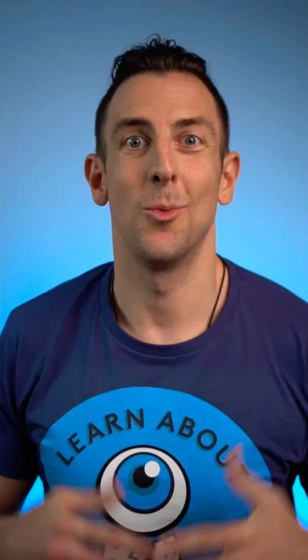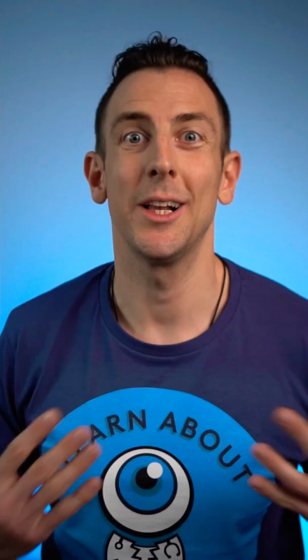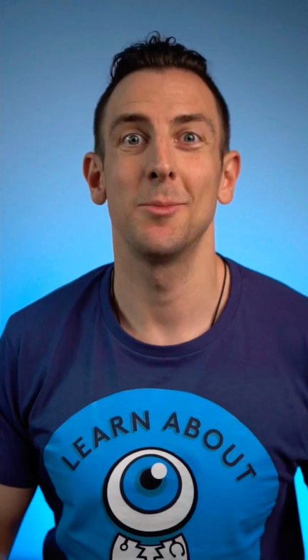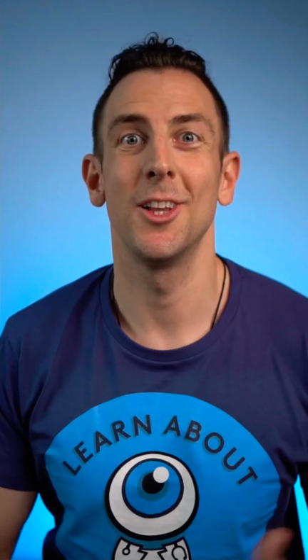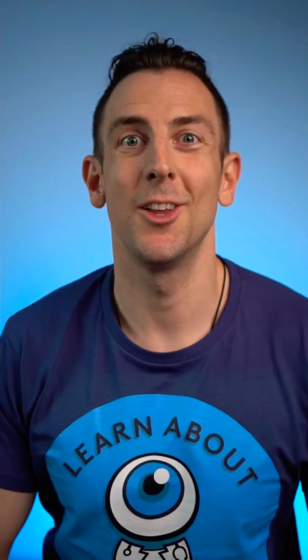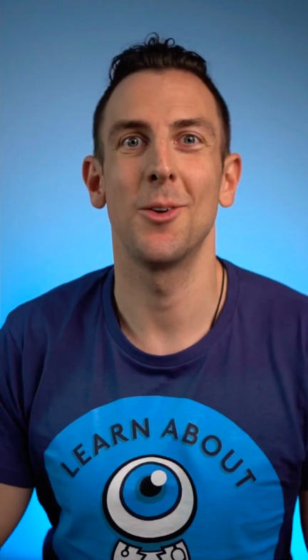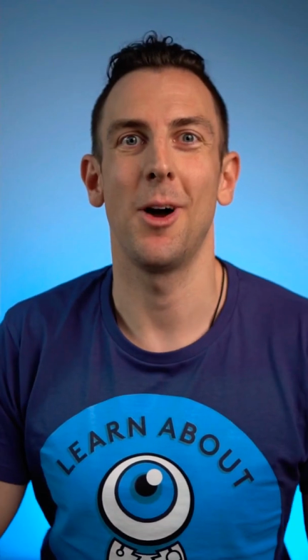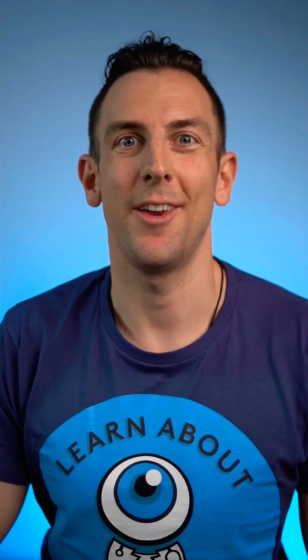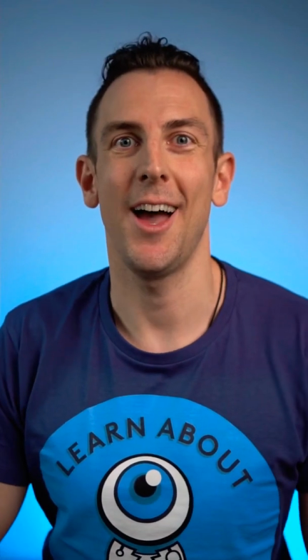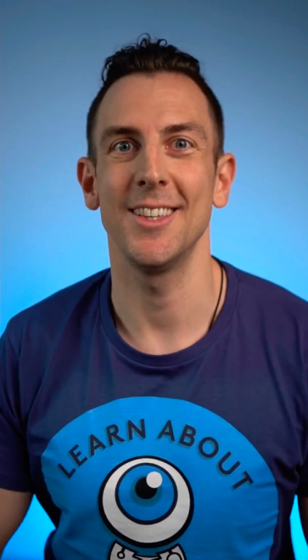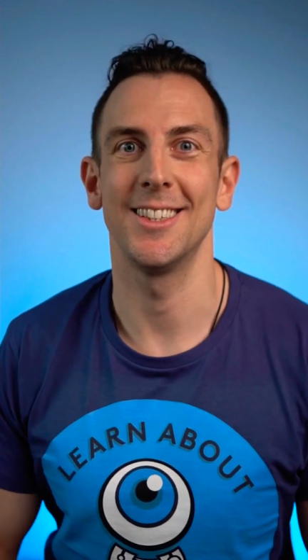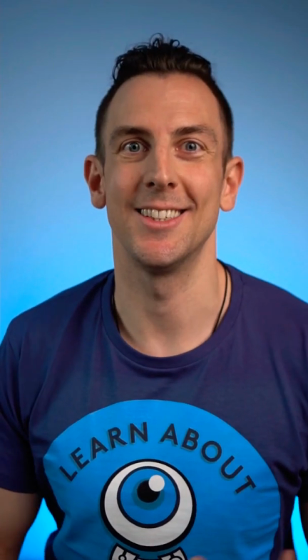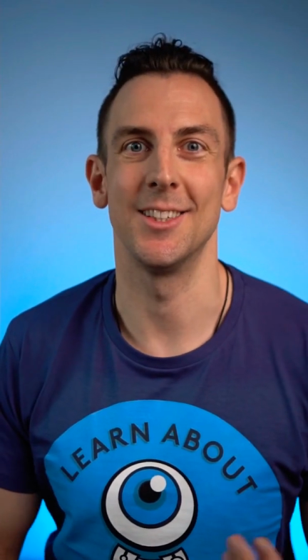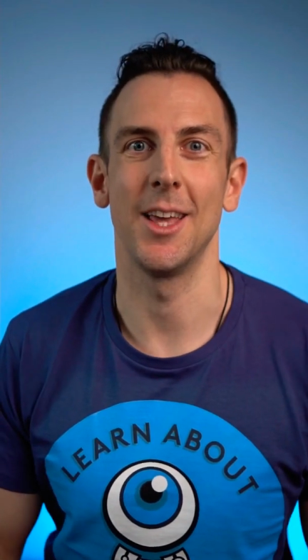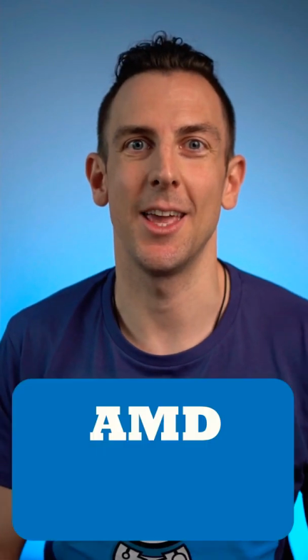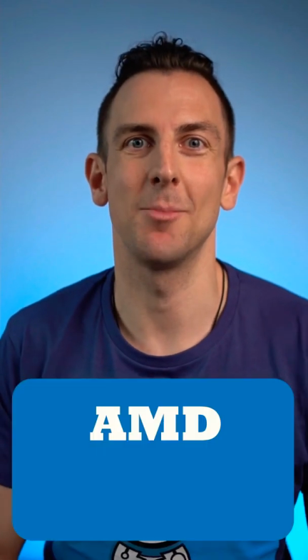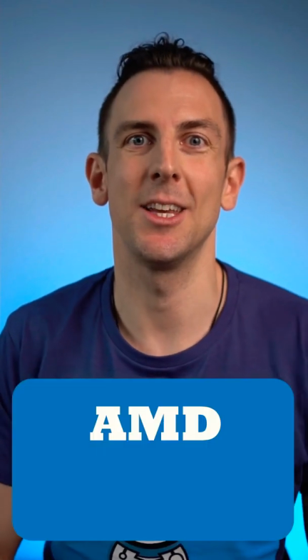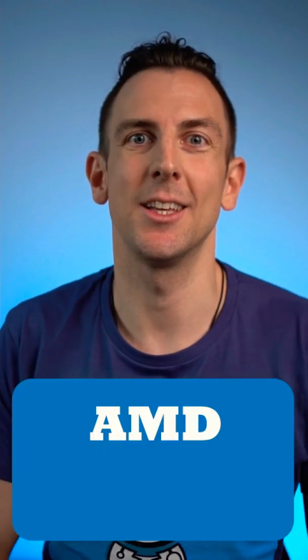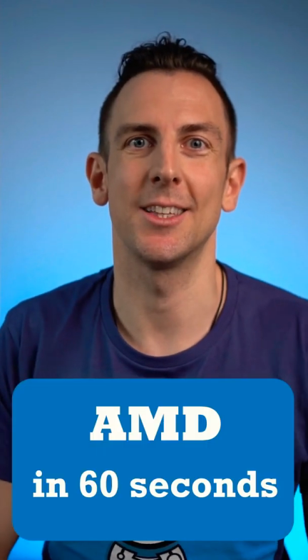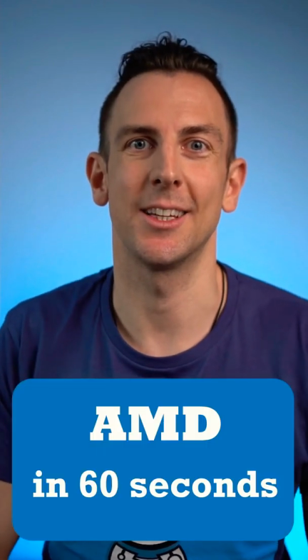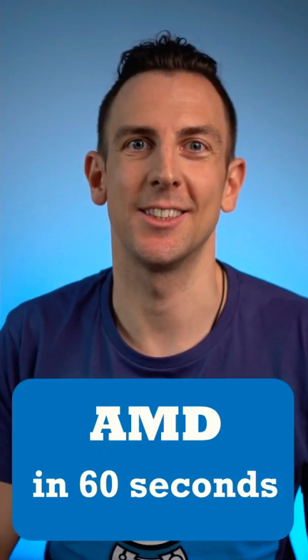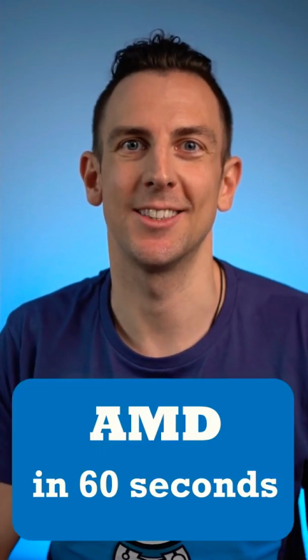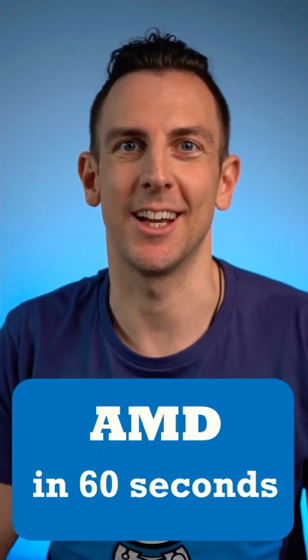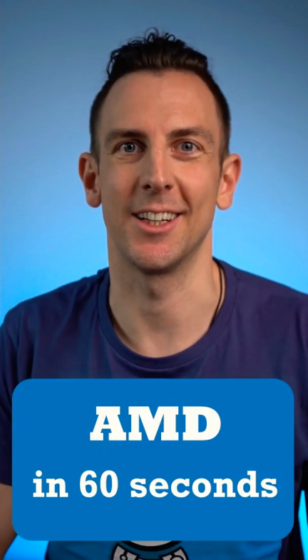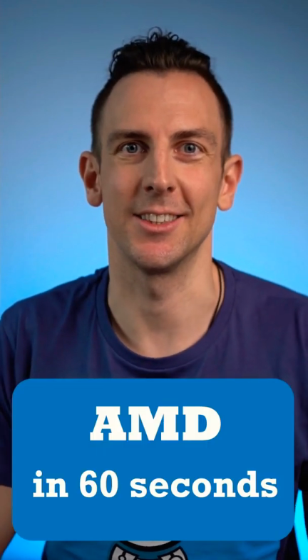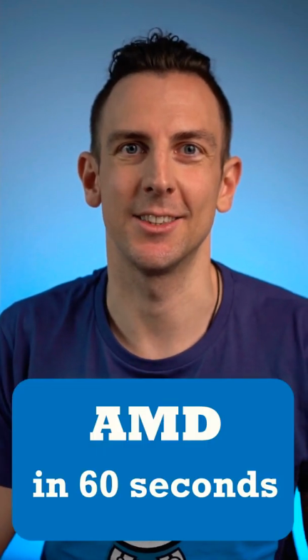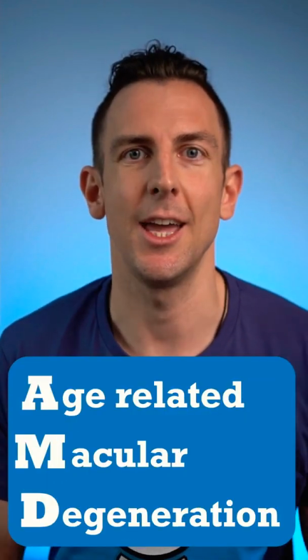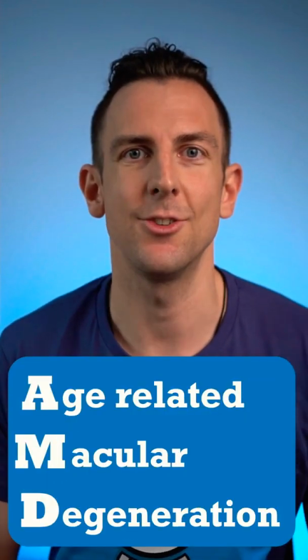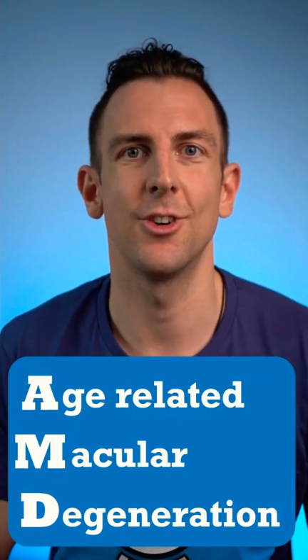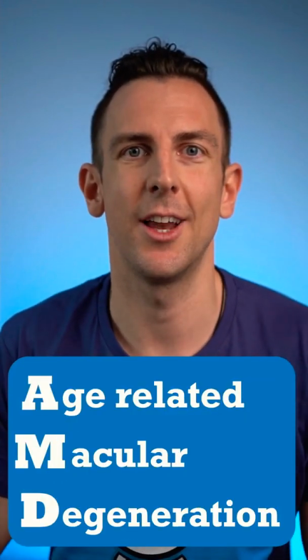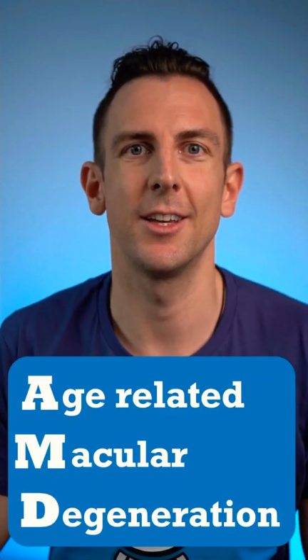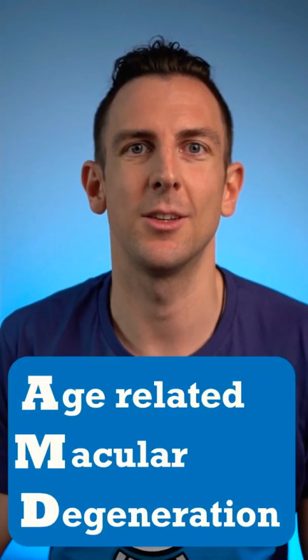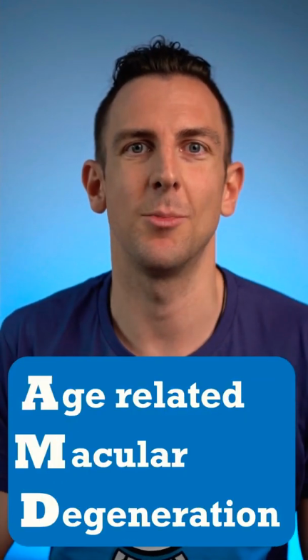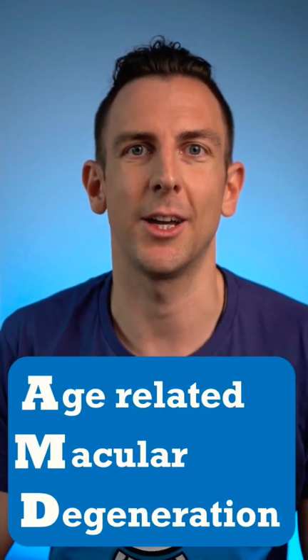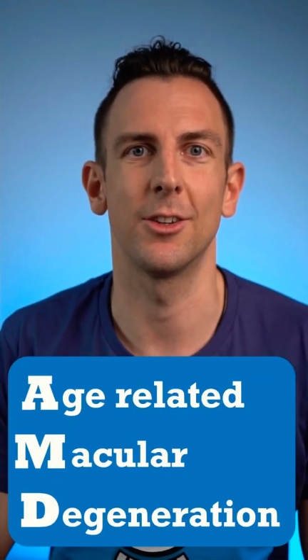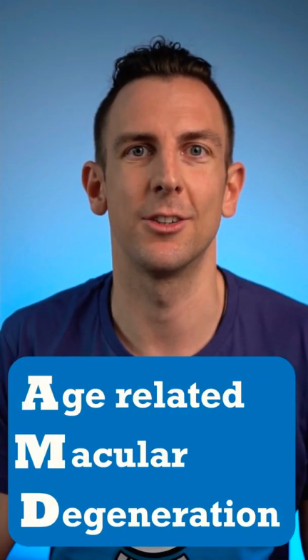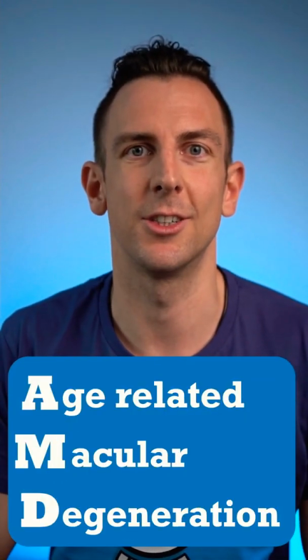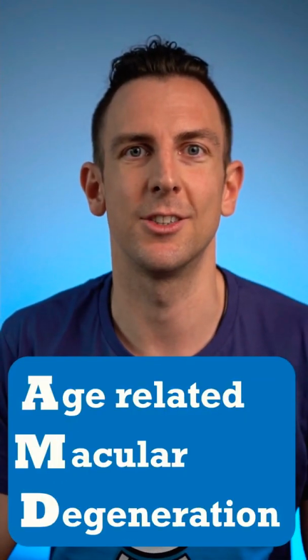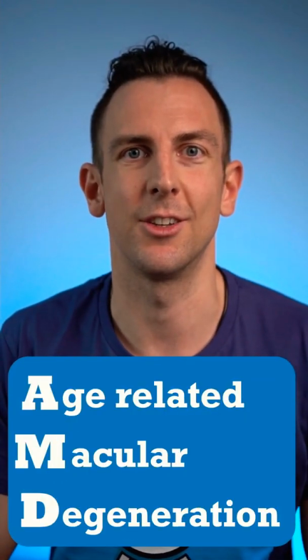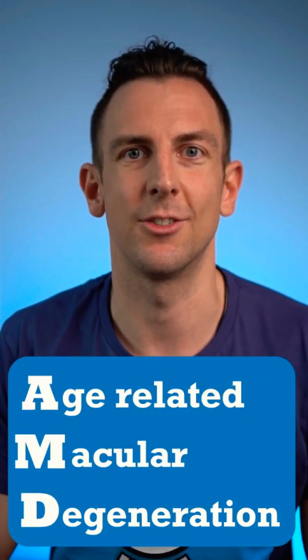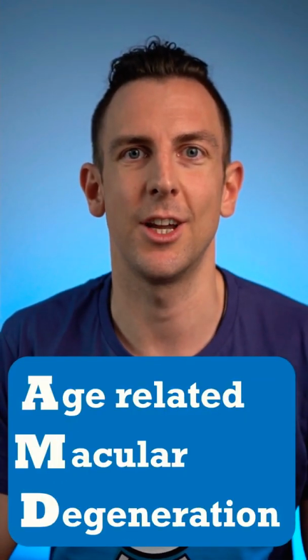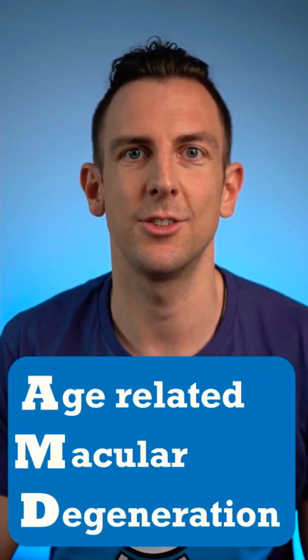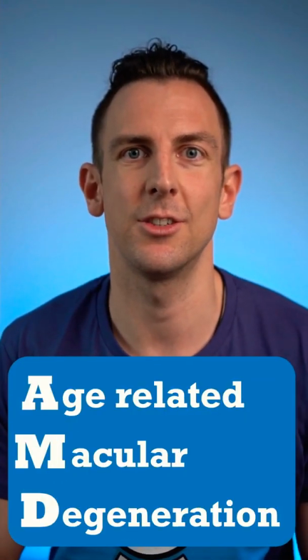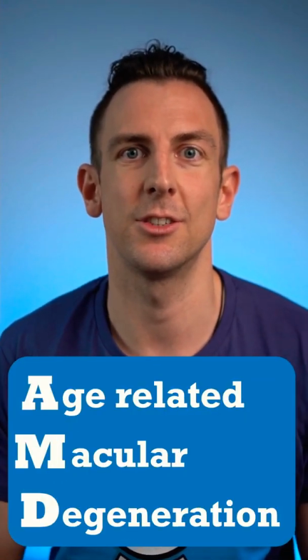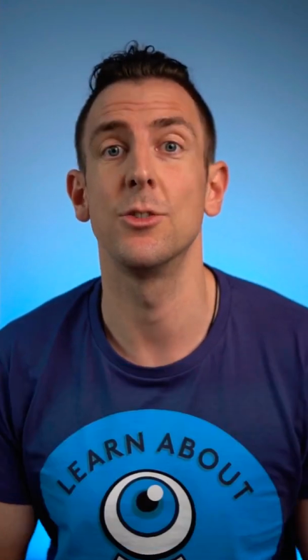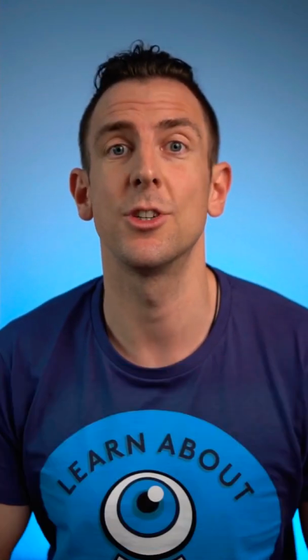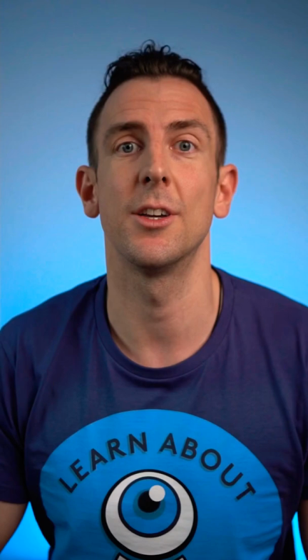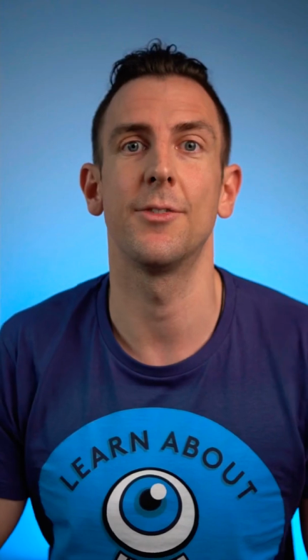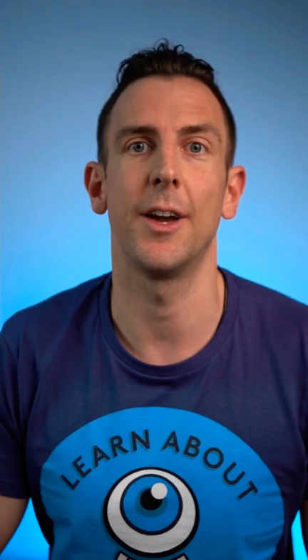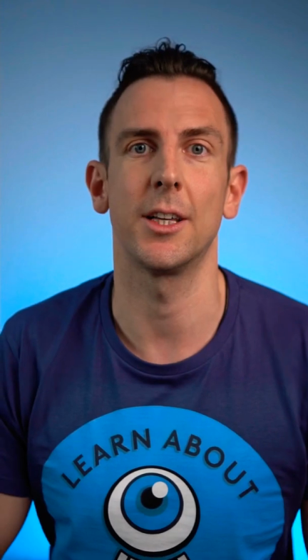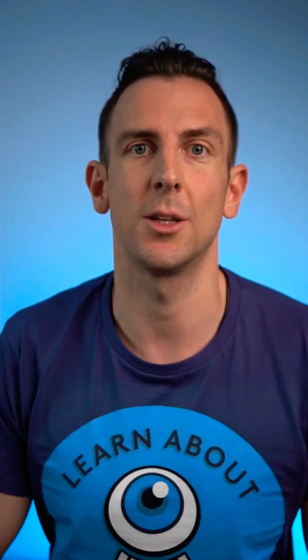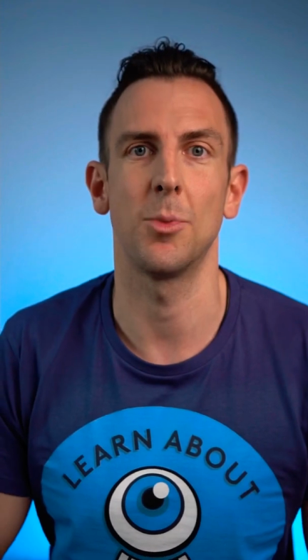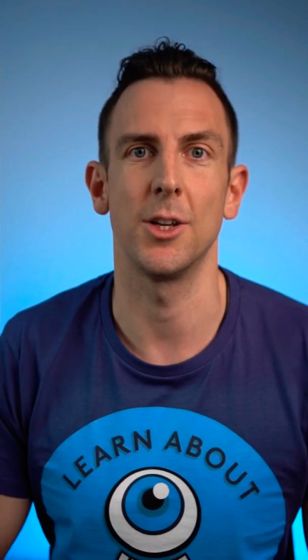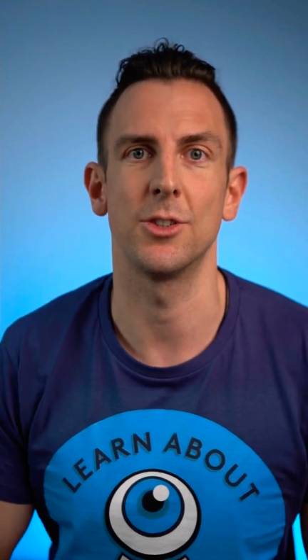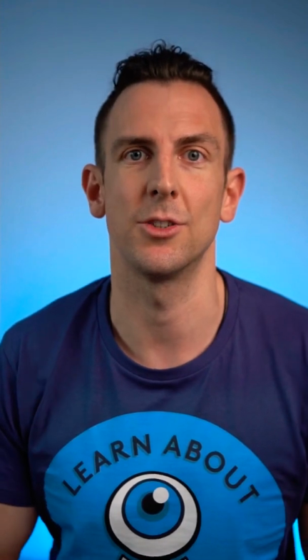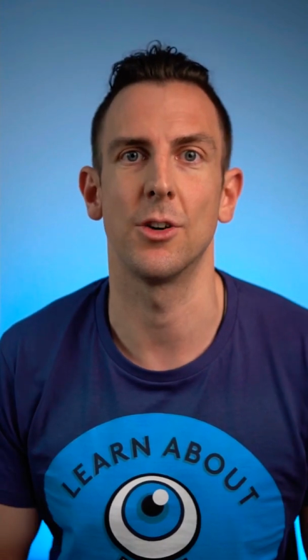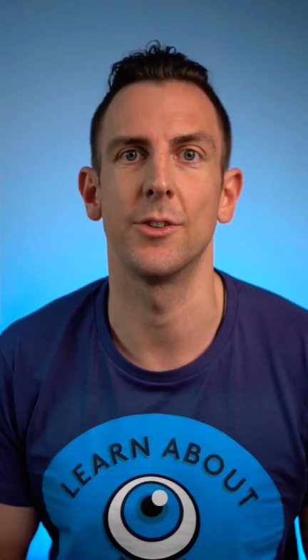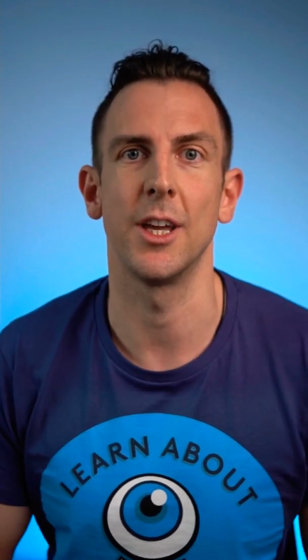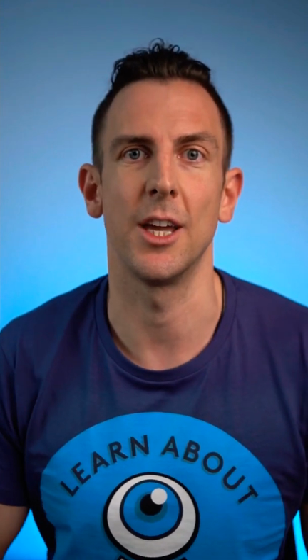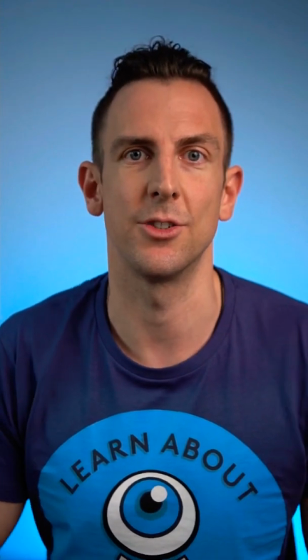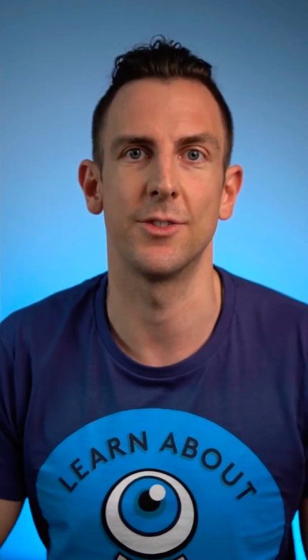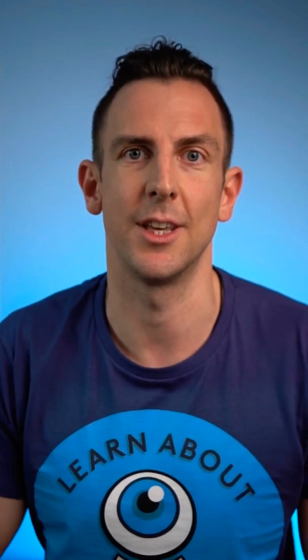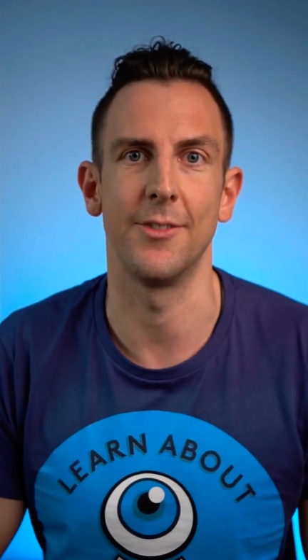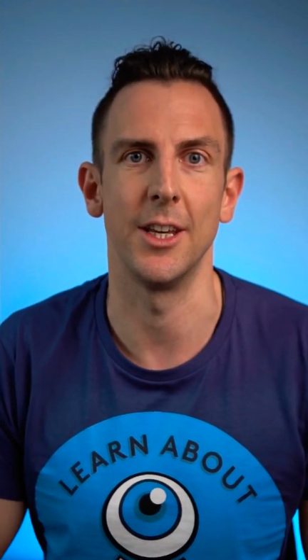Welcome to Learn About Eyes. This is AMD in 60 Seconds. Age-related macular degeneration is usually affecting patients over the age of 70.